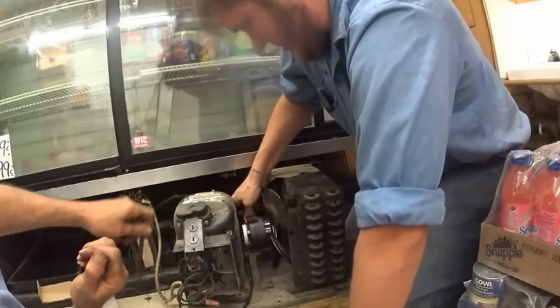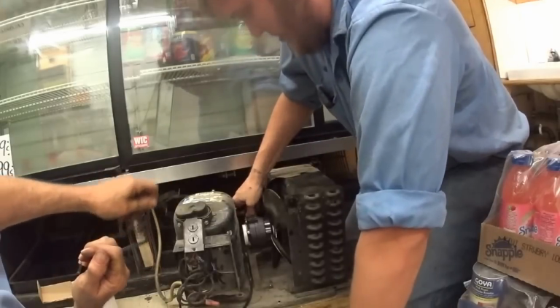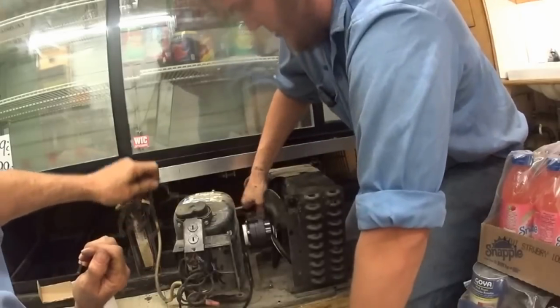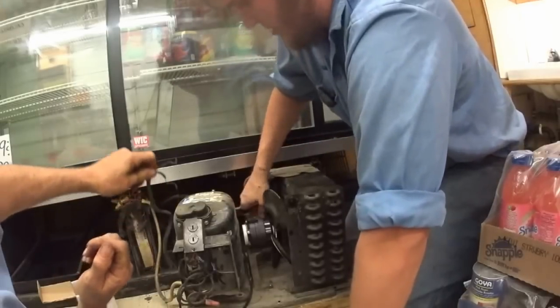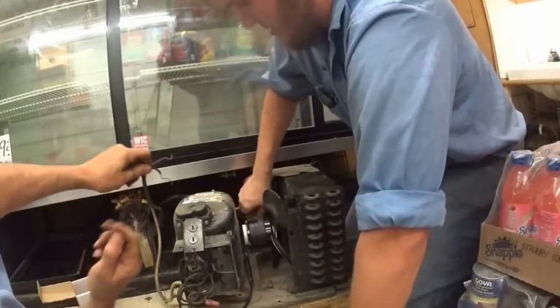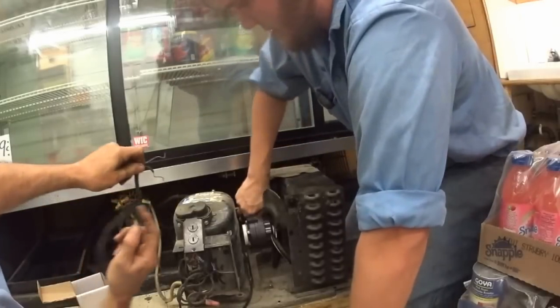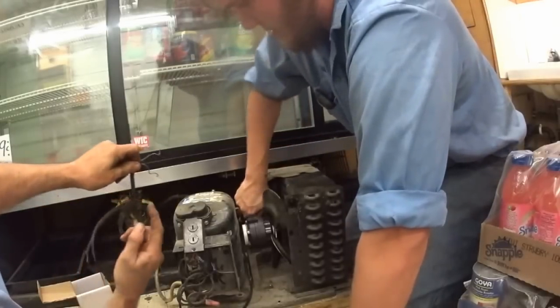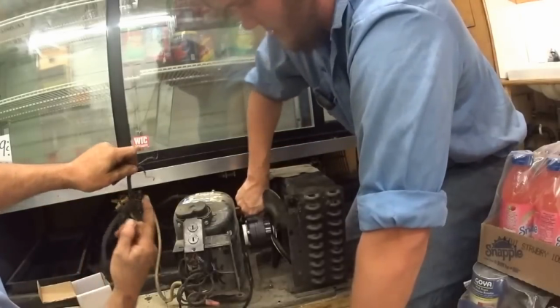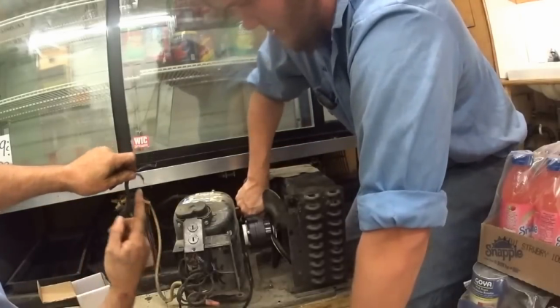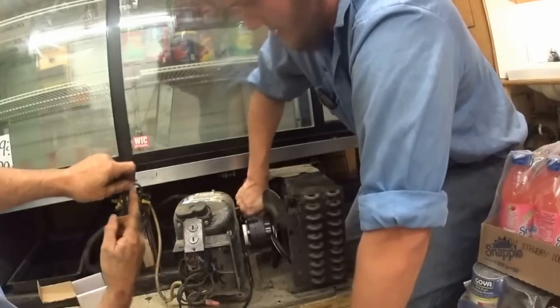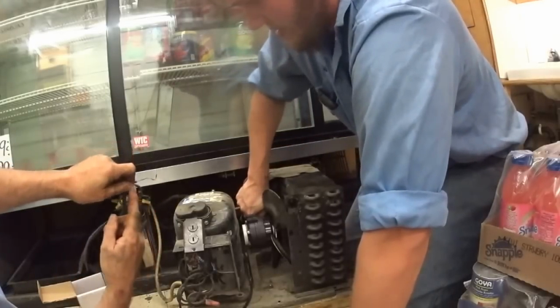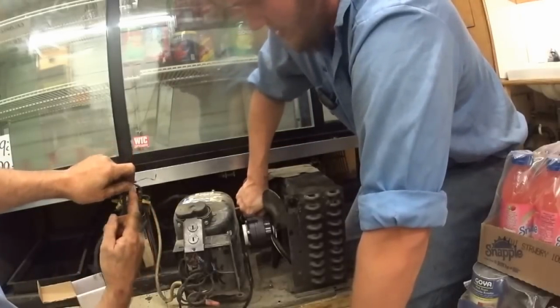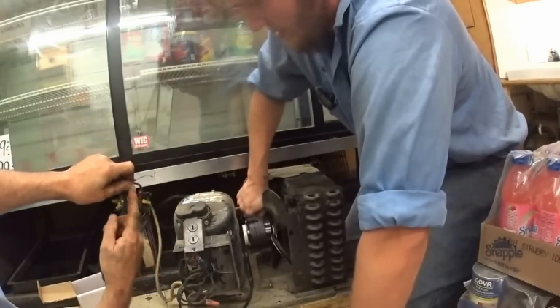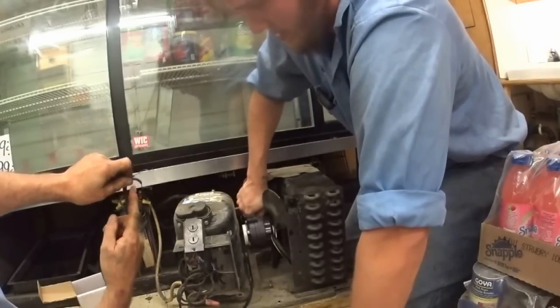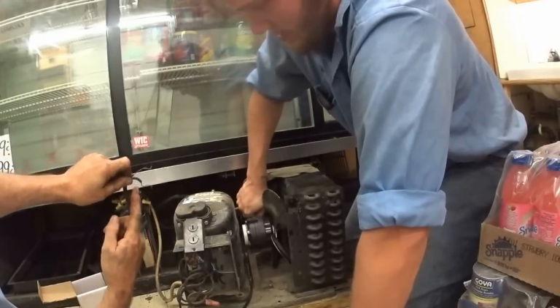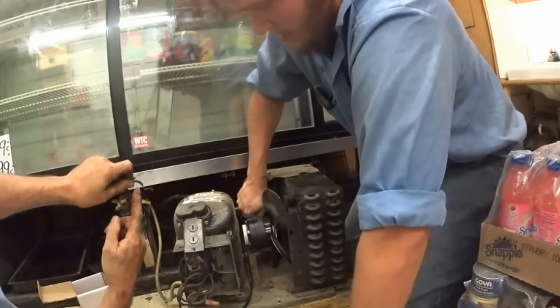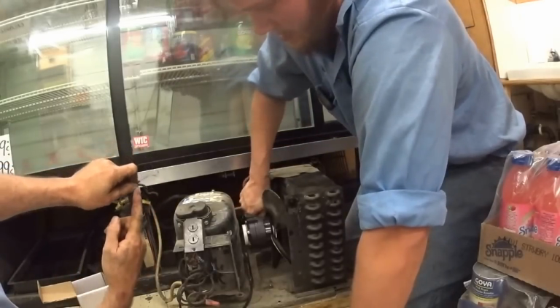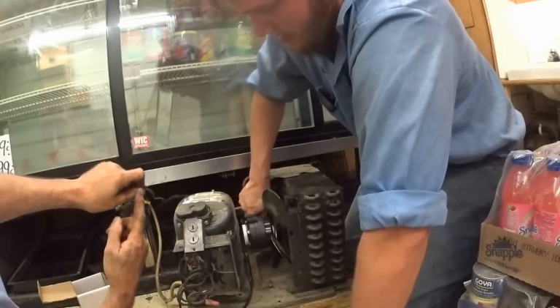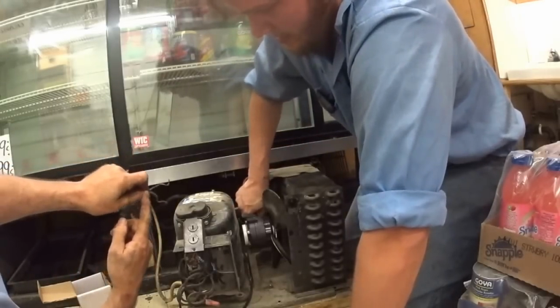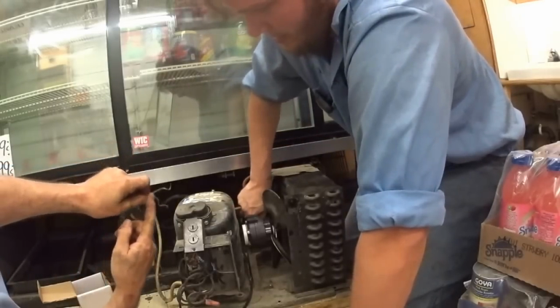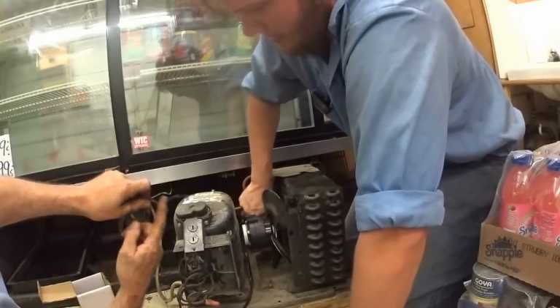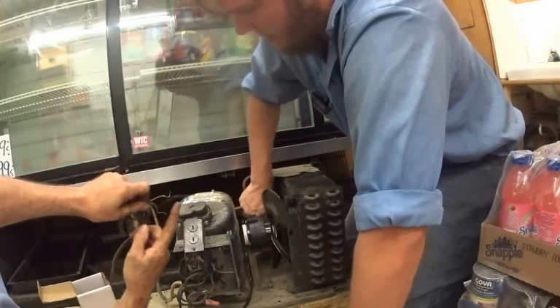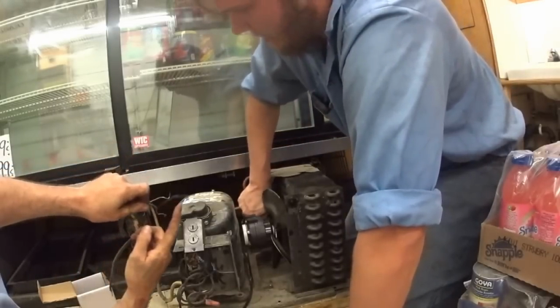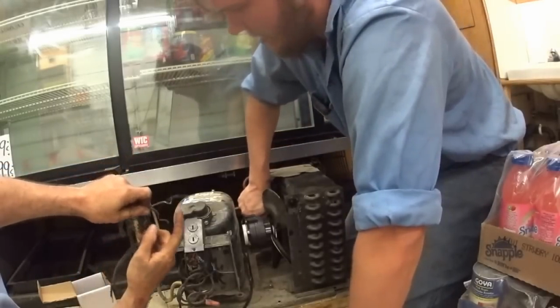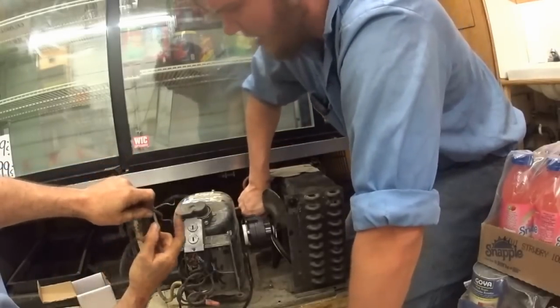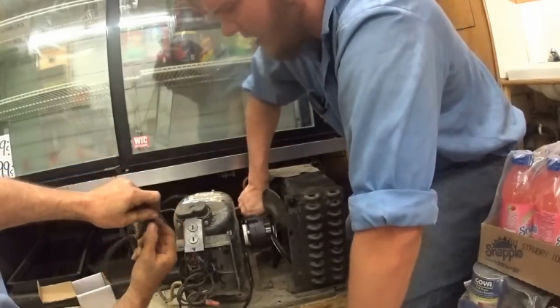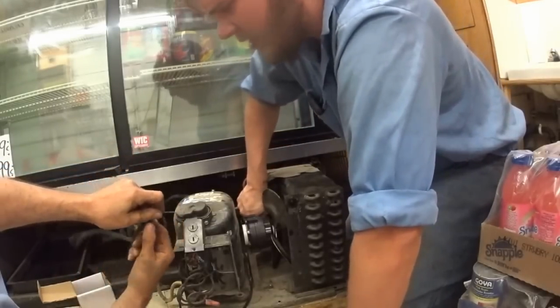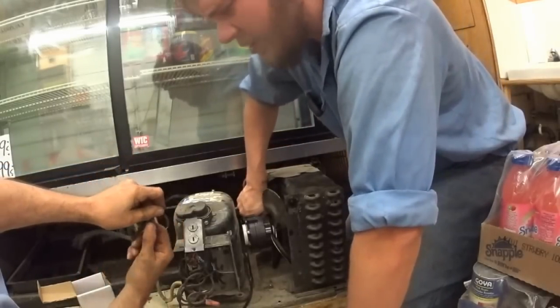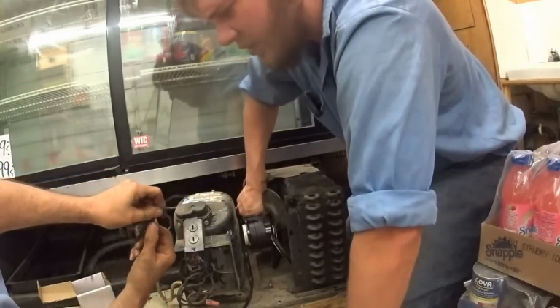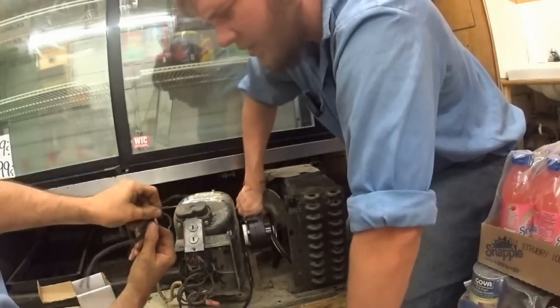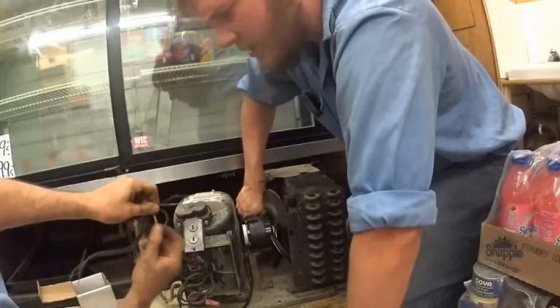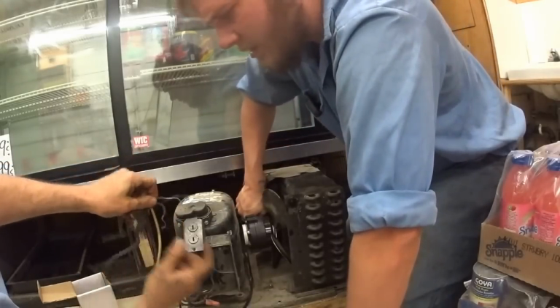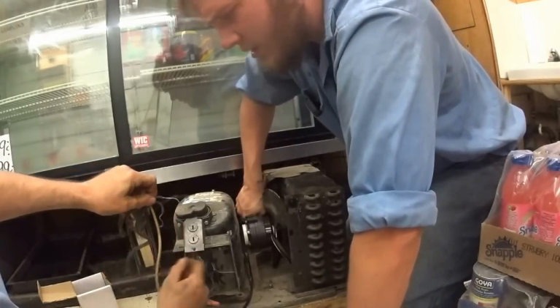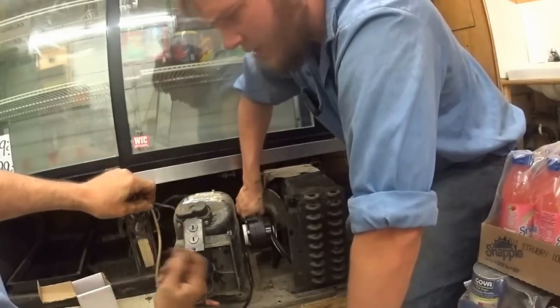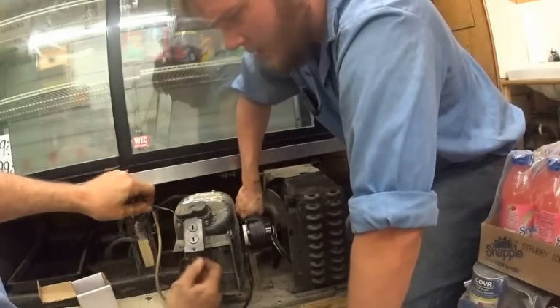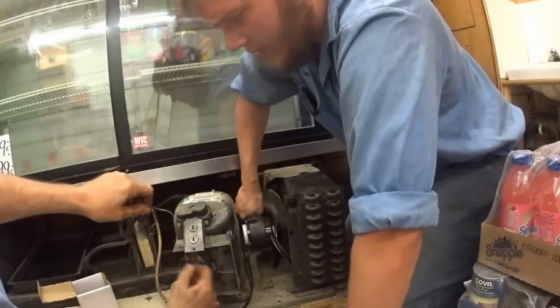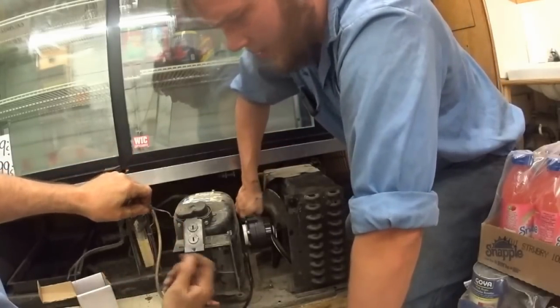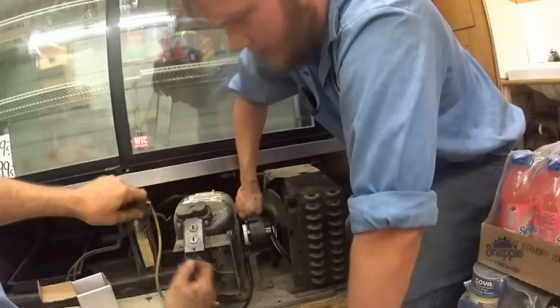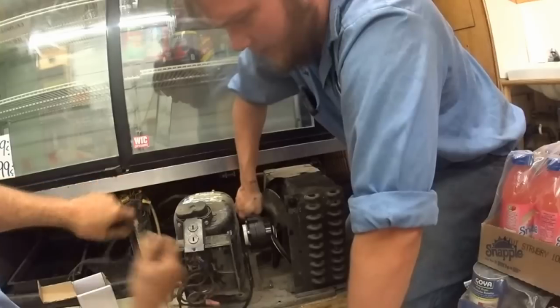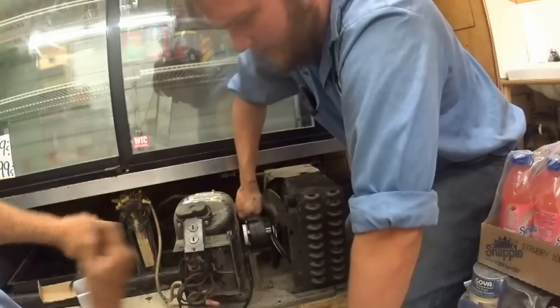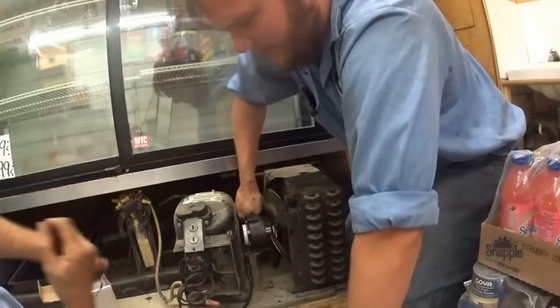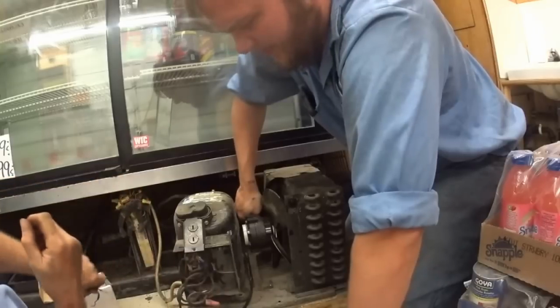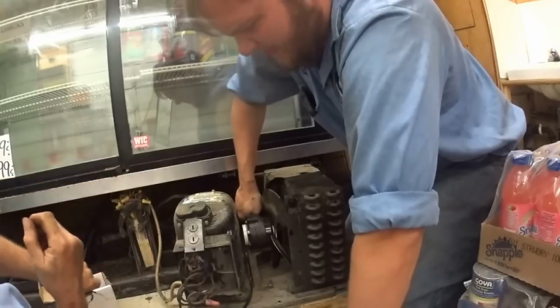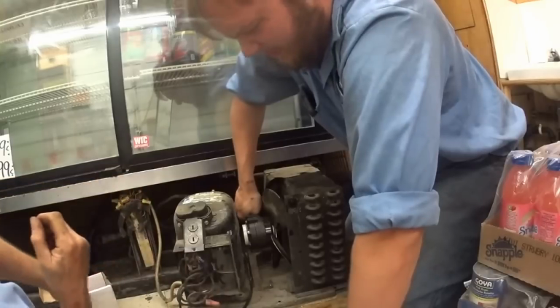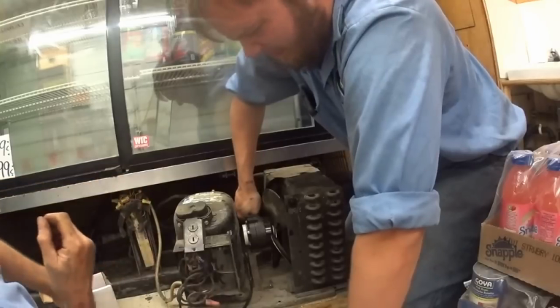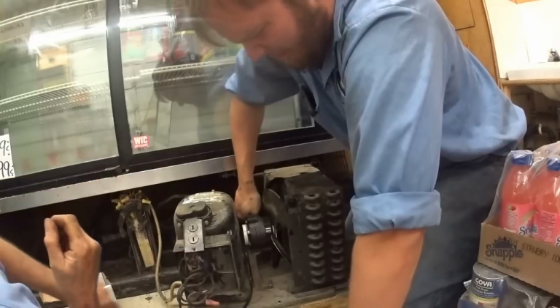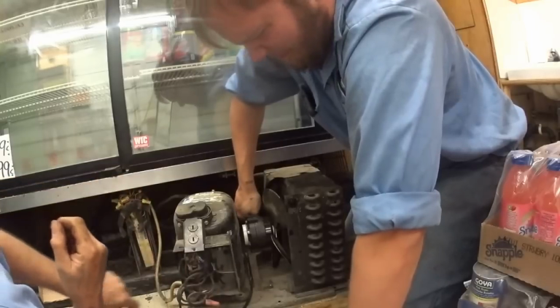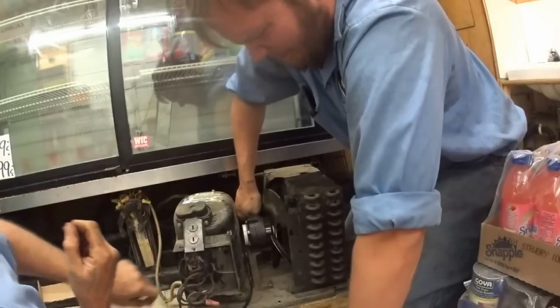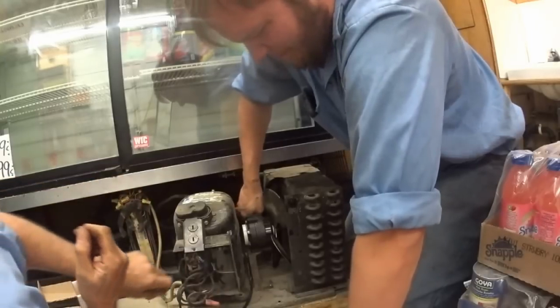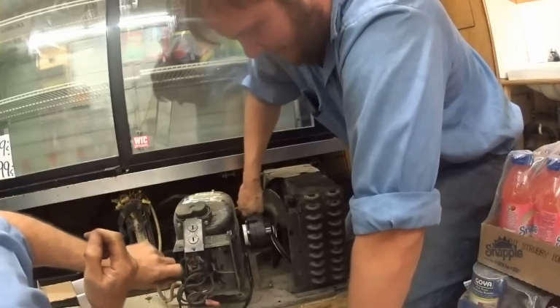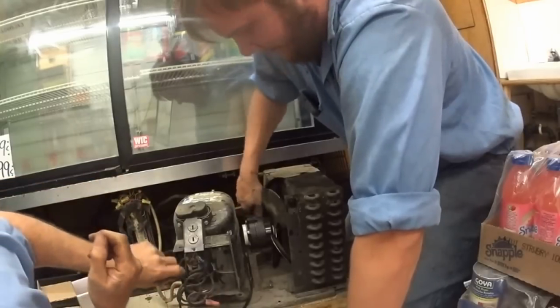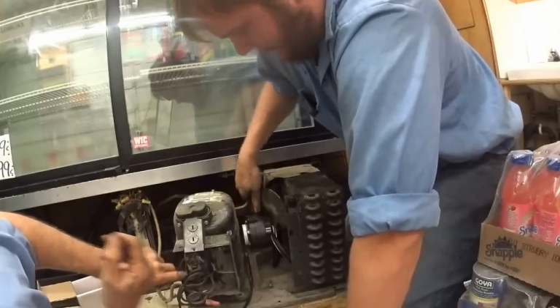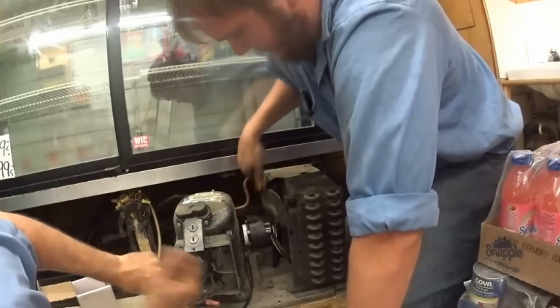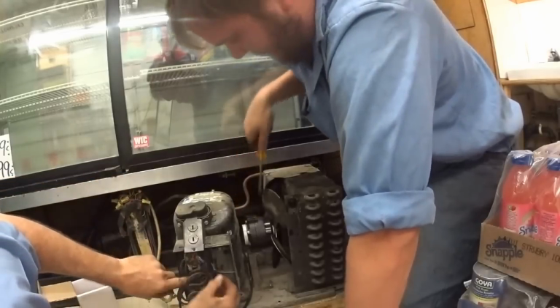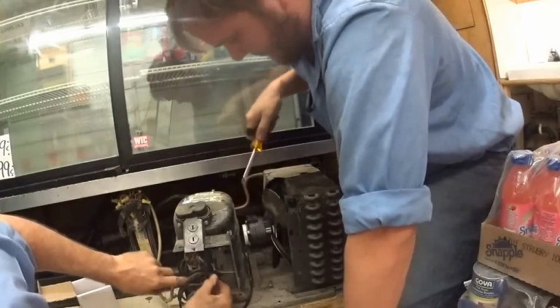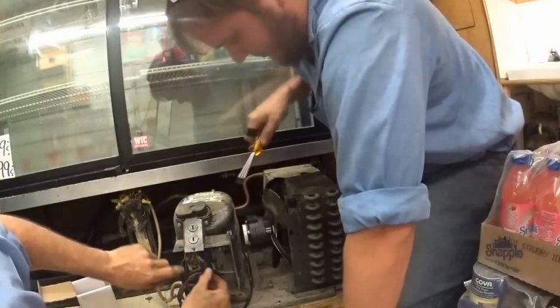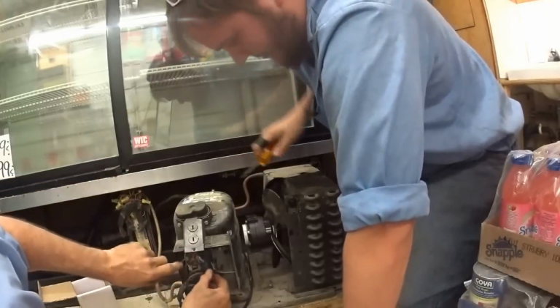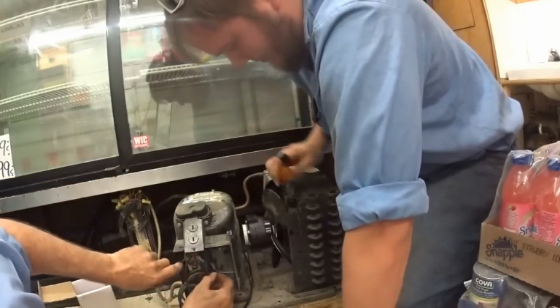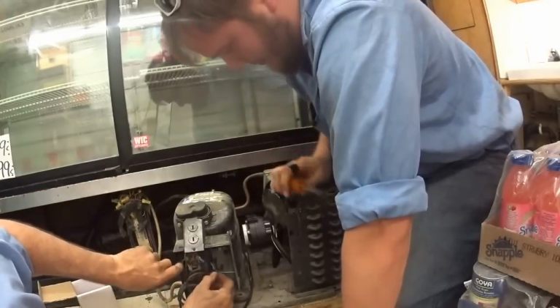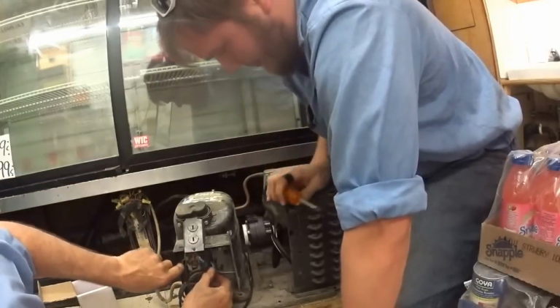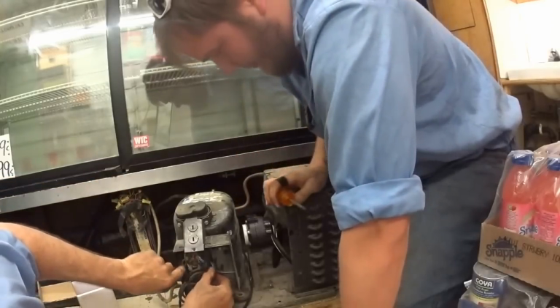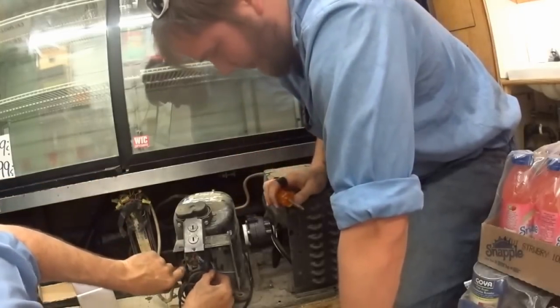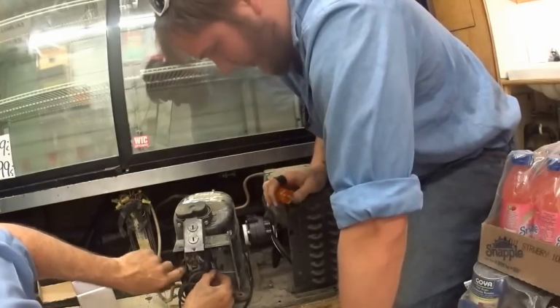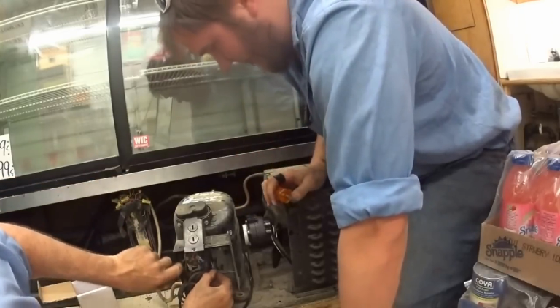I stripped it and wound it around instead of putting crimp-ons in.